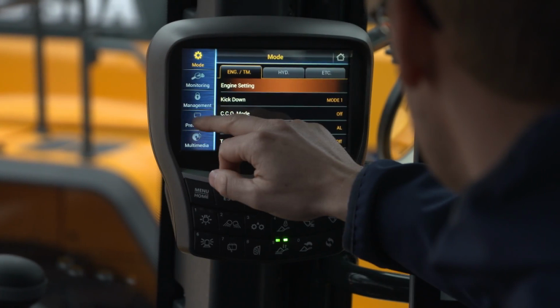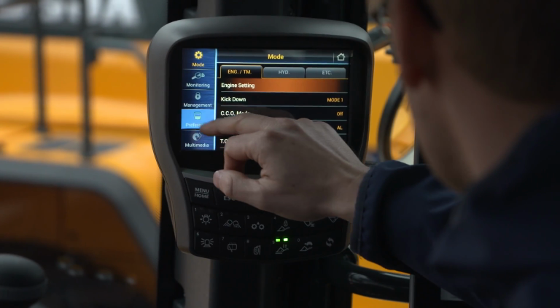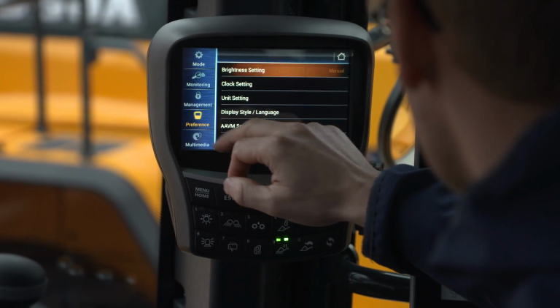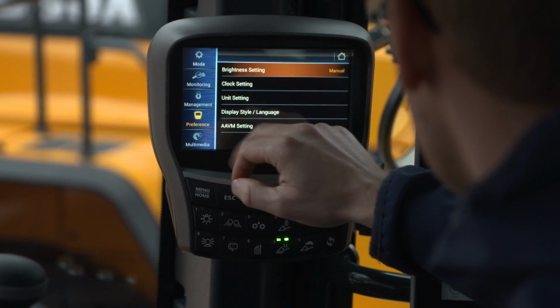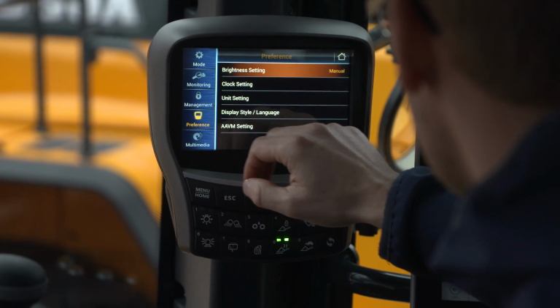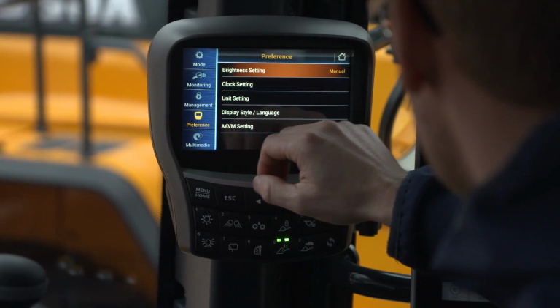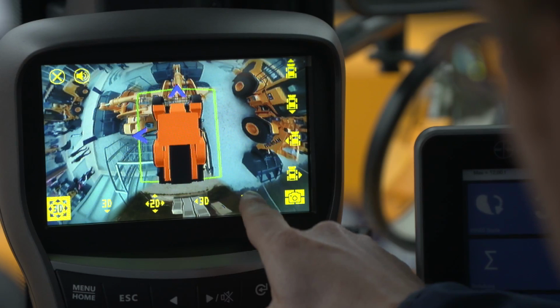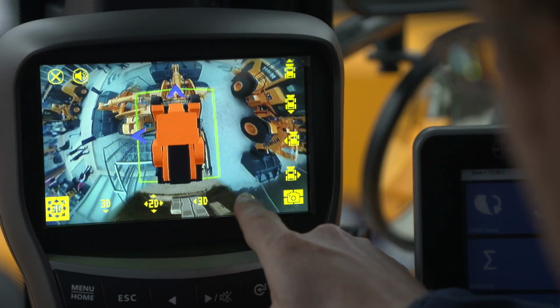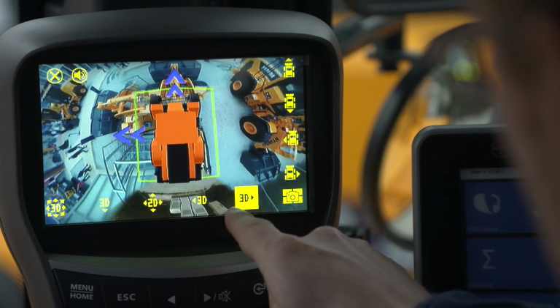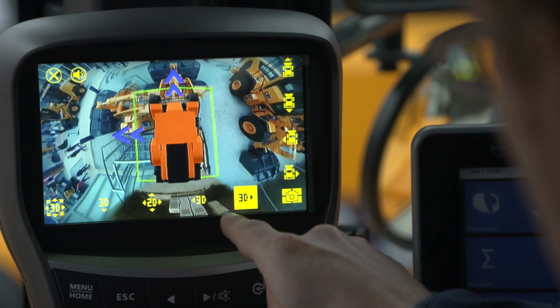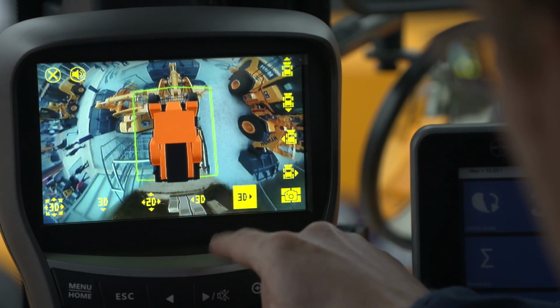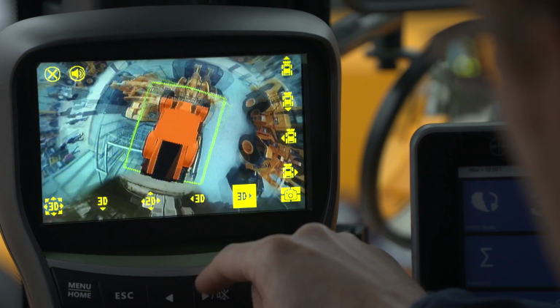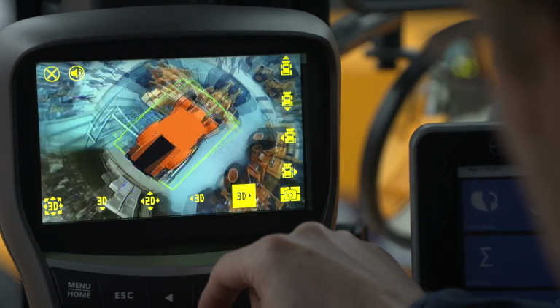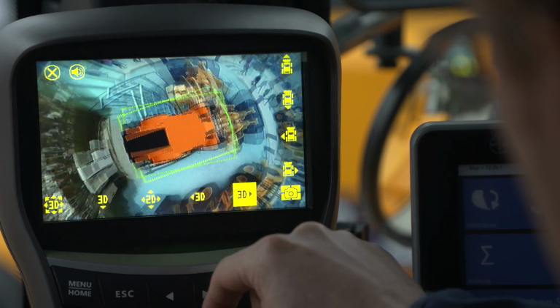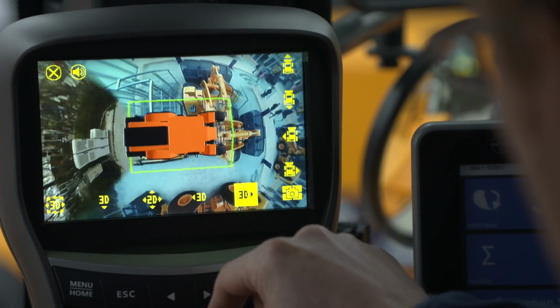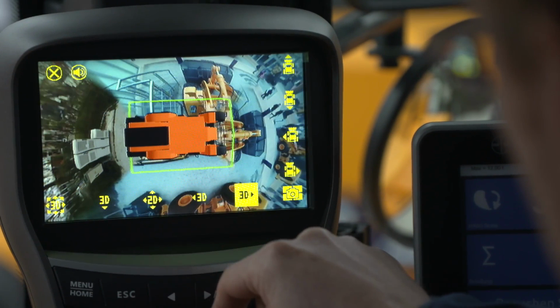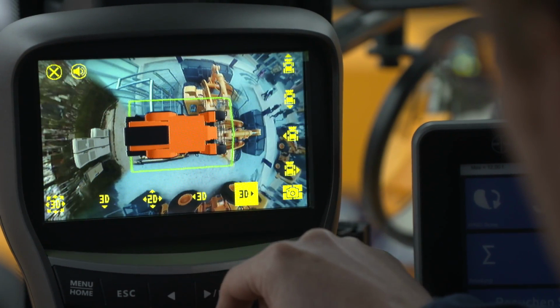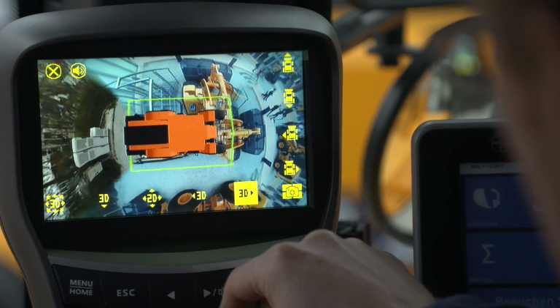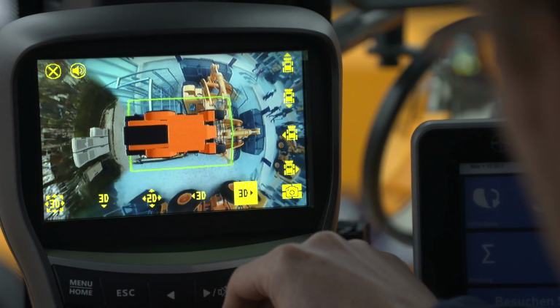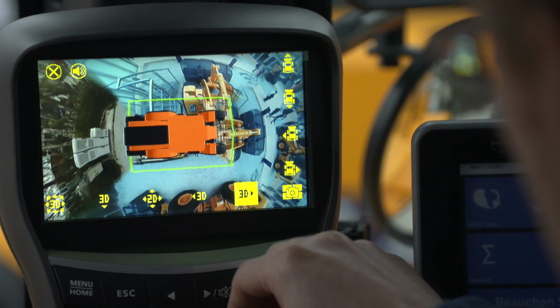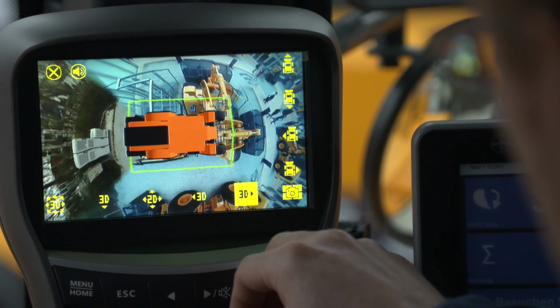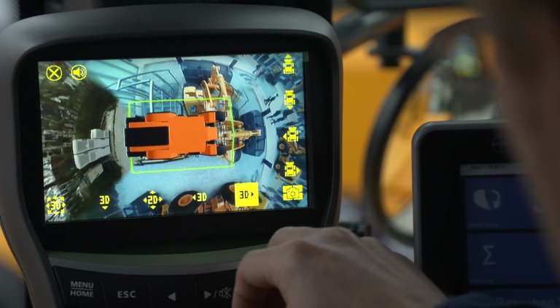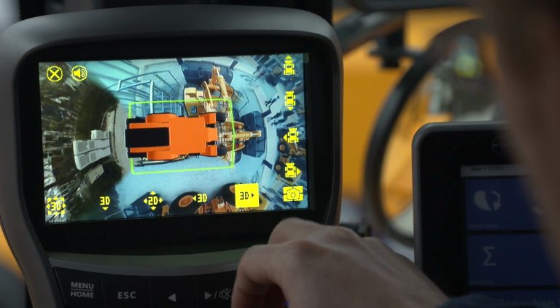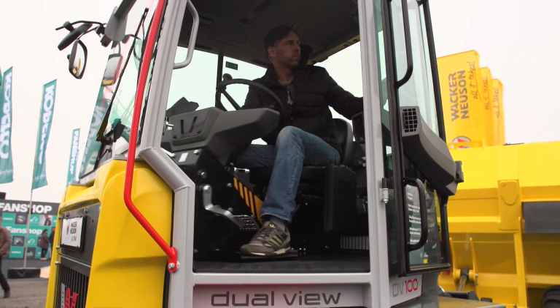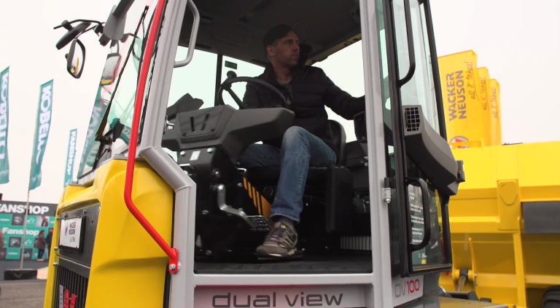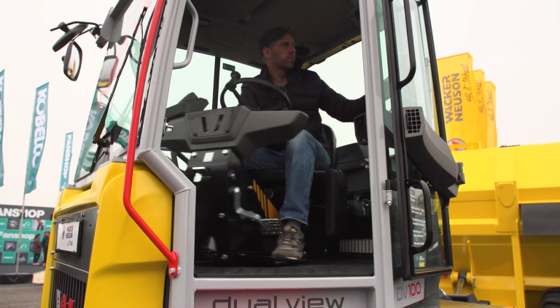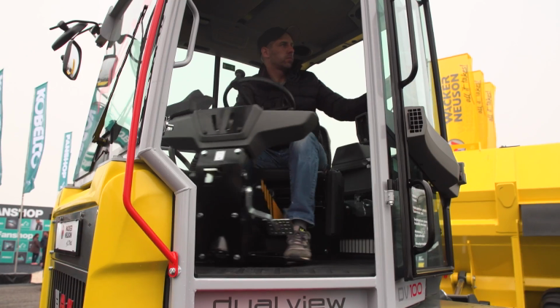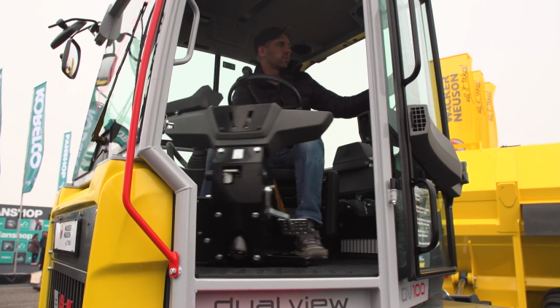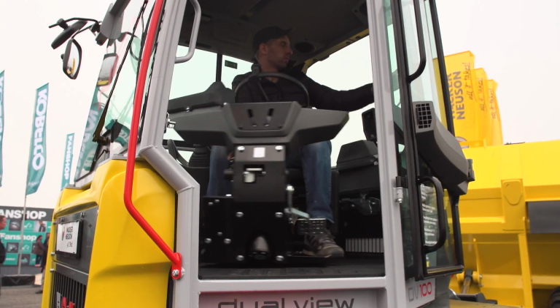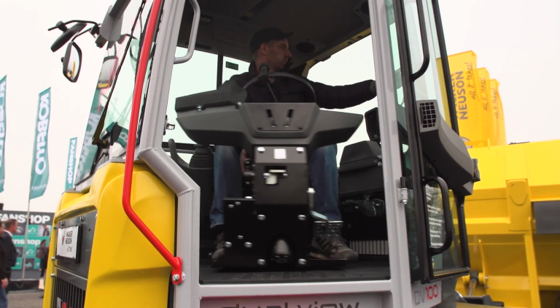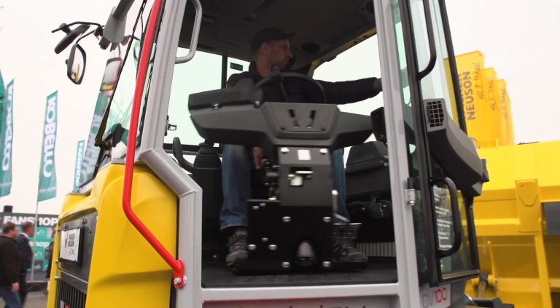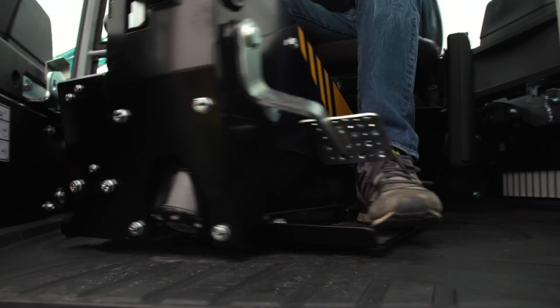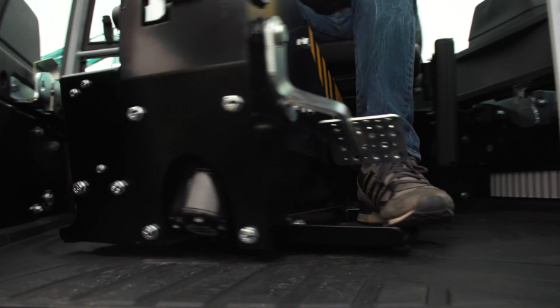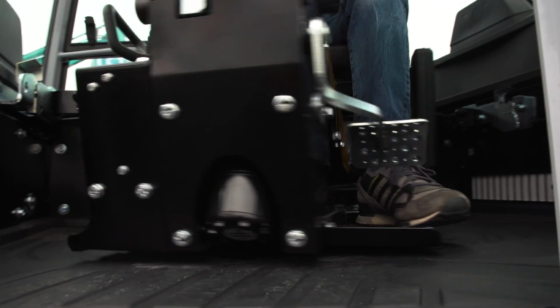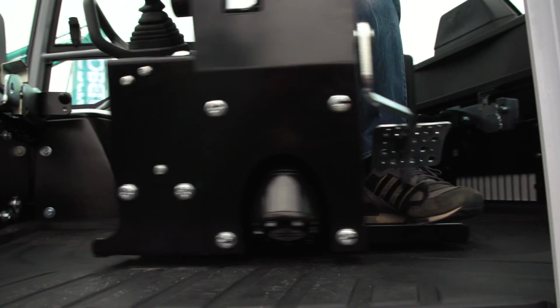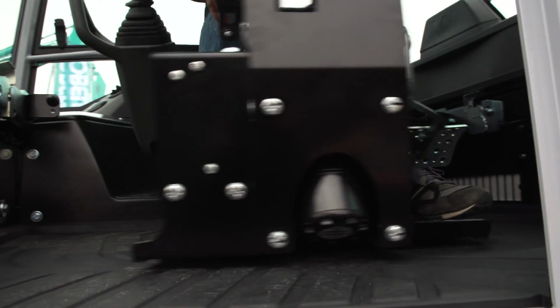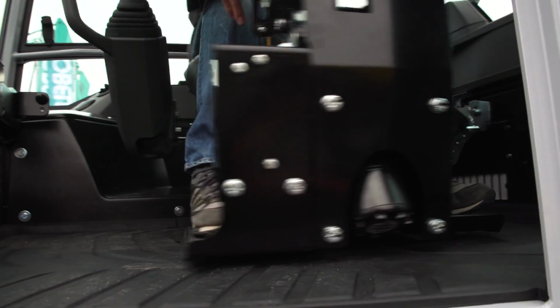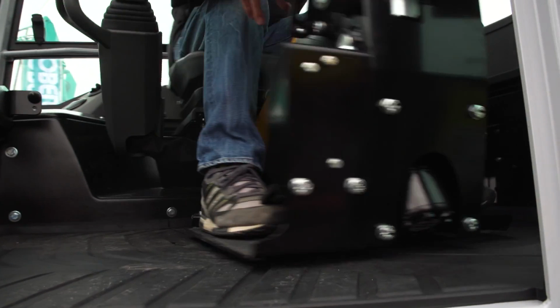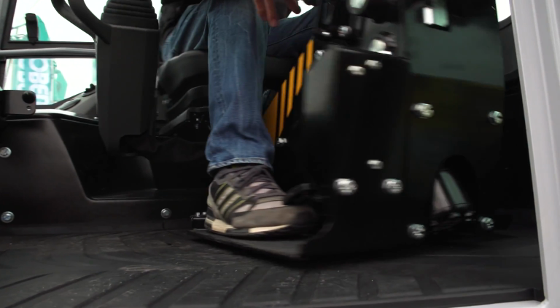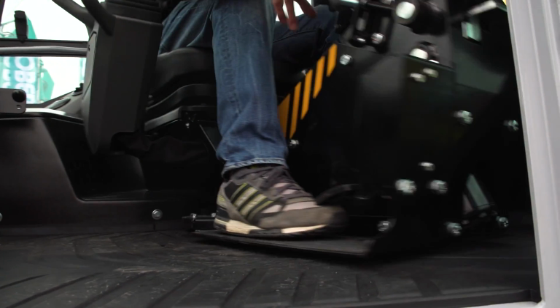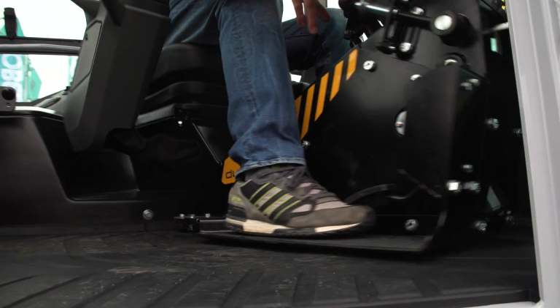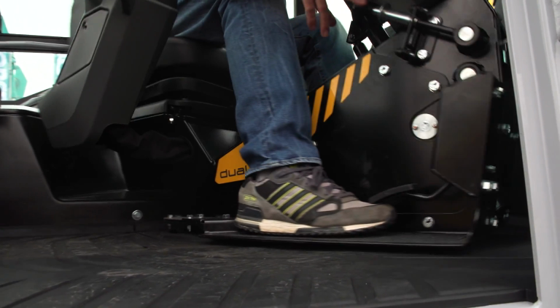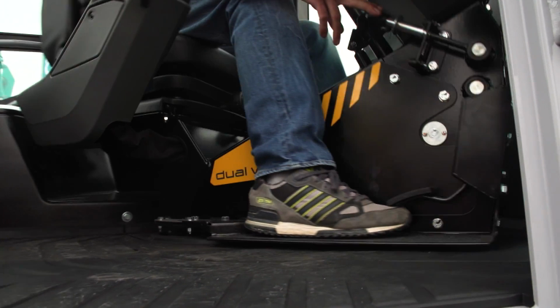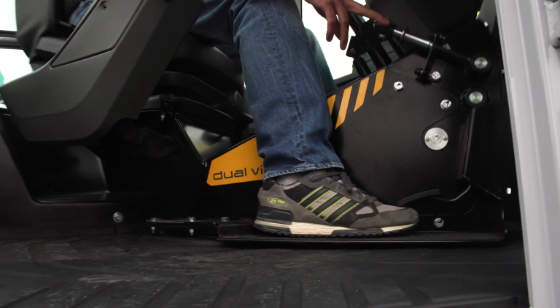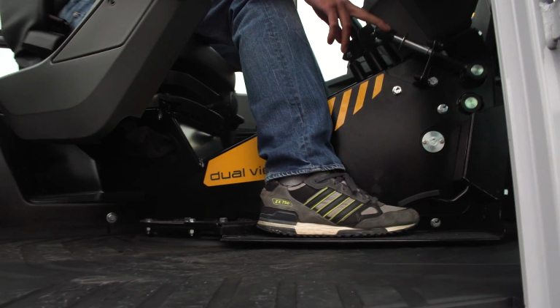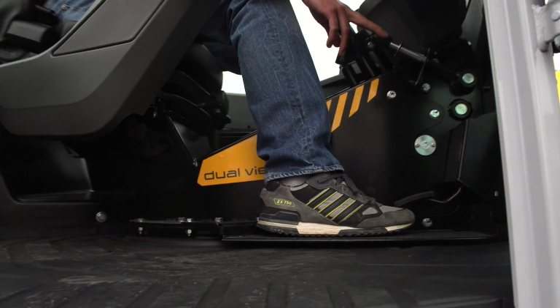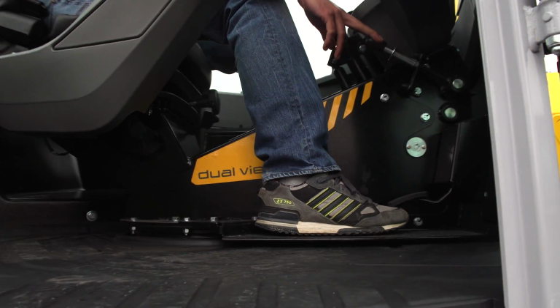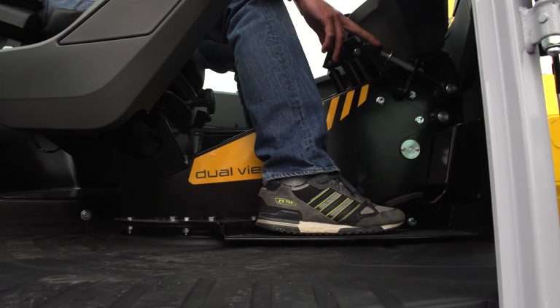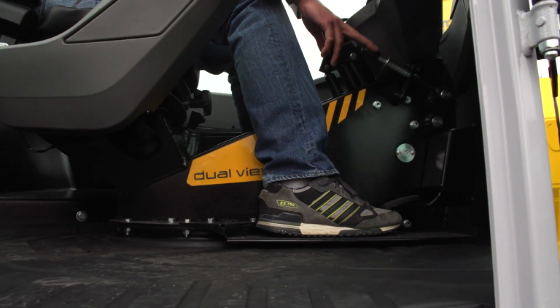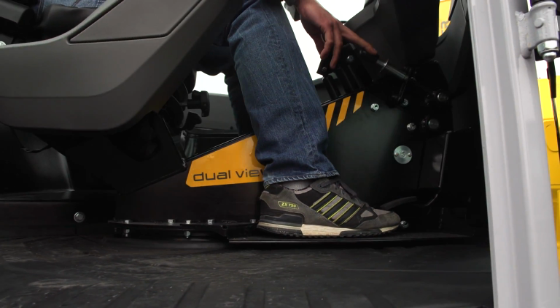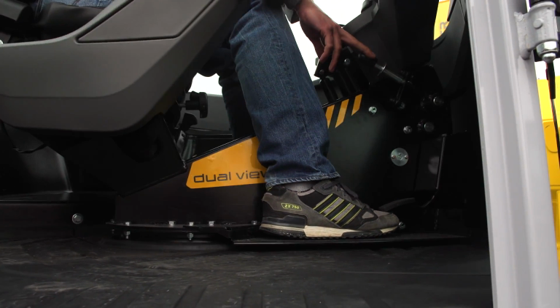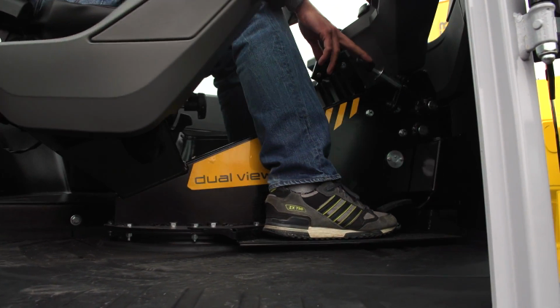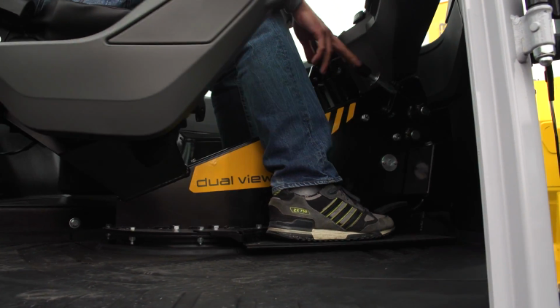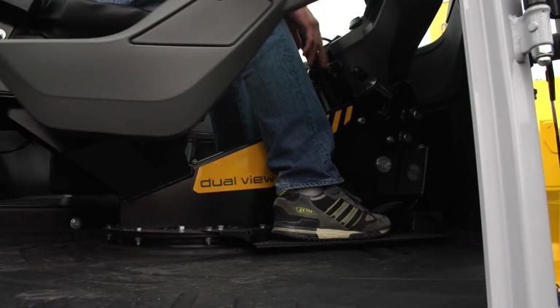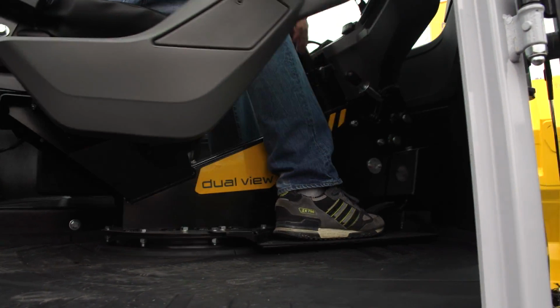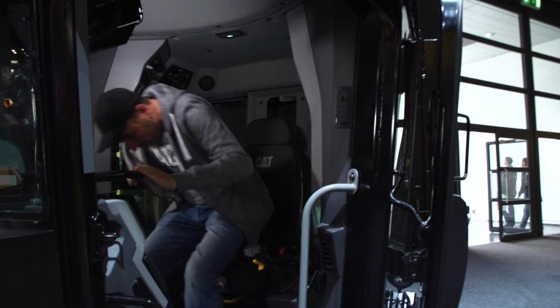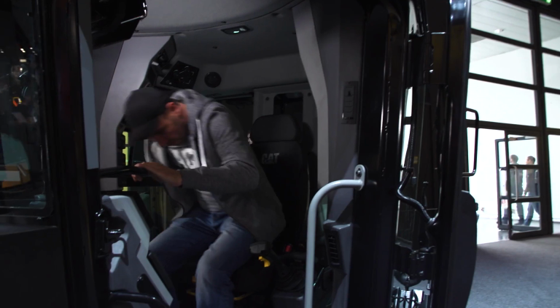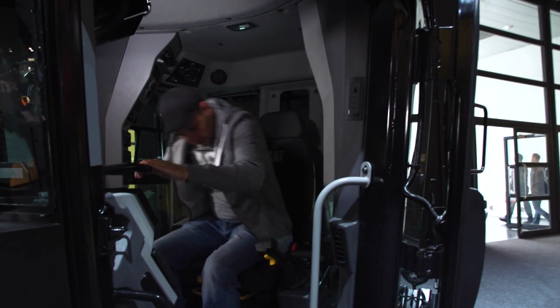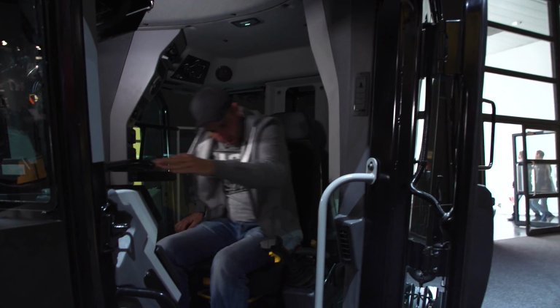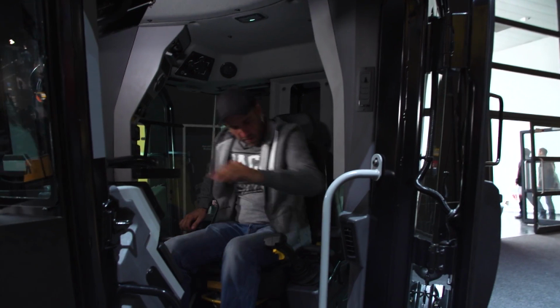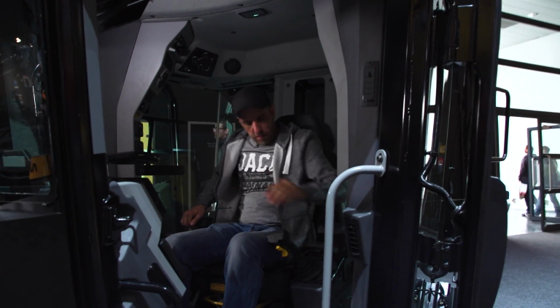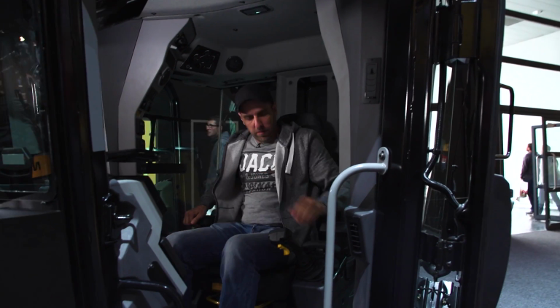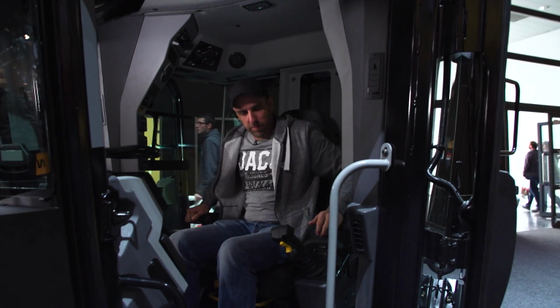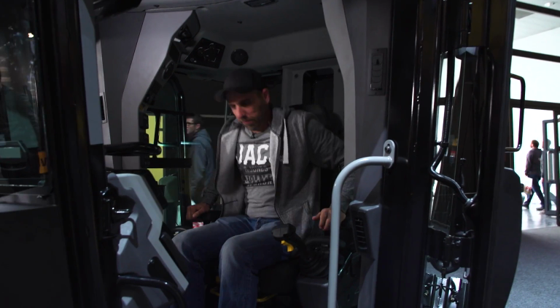Touch screens and simplified control functions are part of modern cockpits, as well as the necessary legroom and perfect suspension.